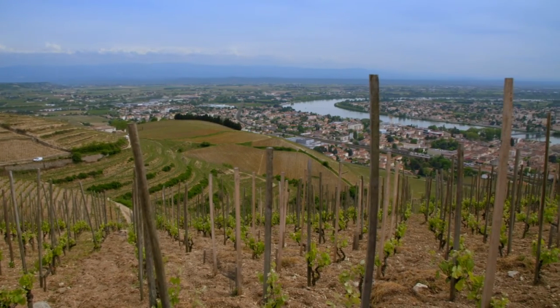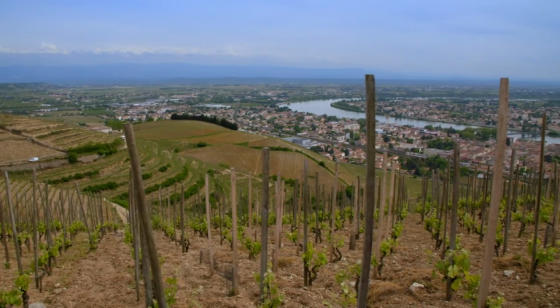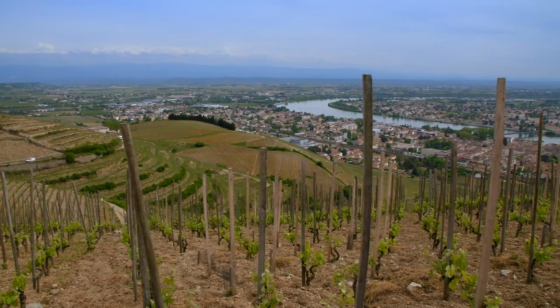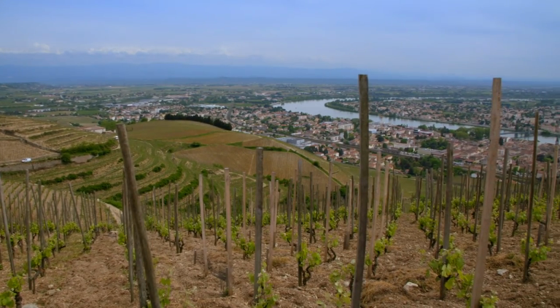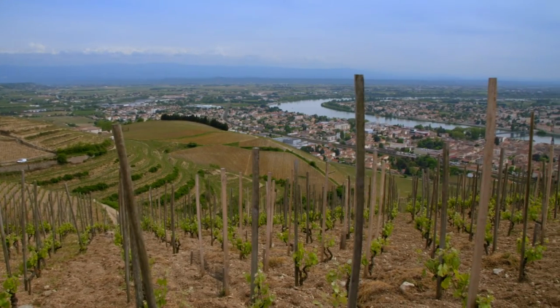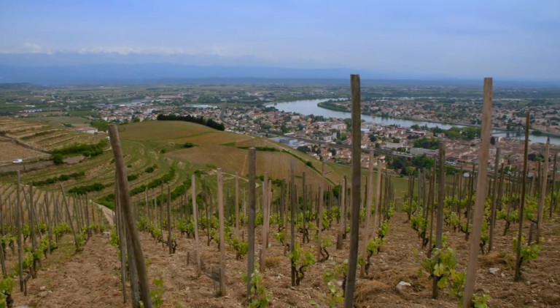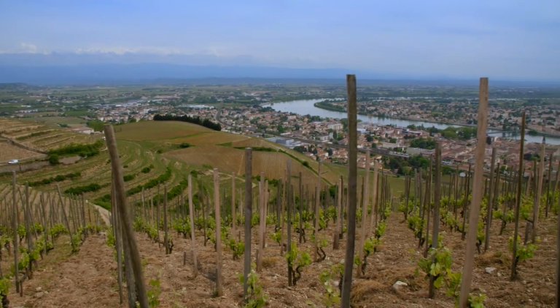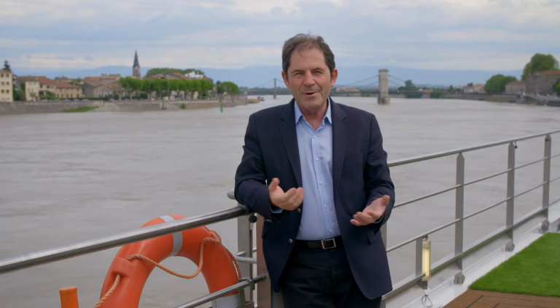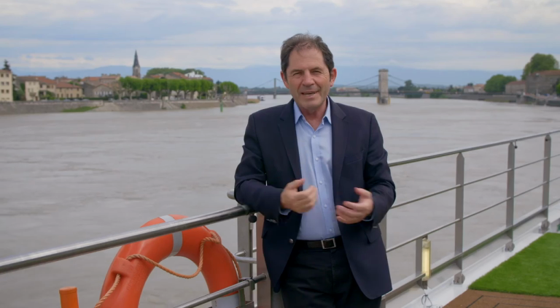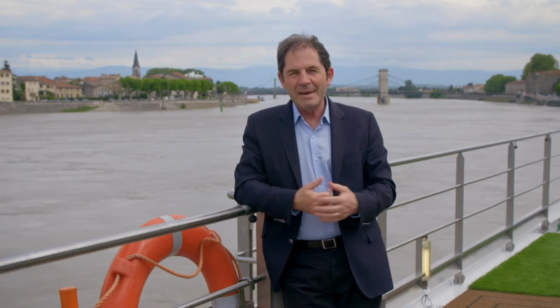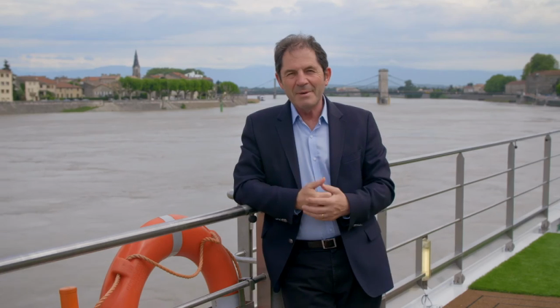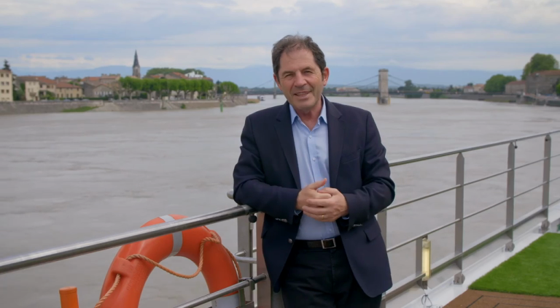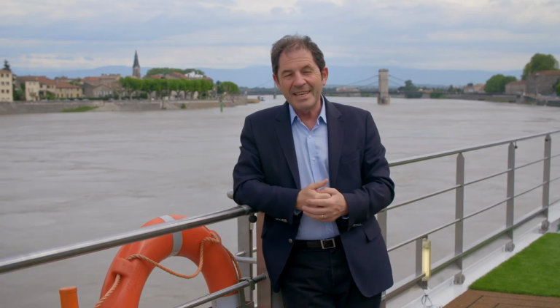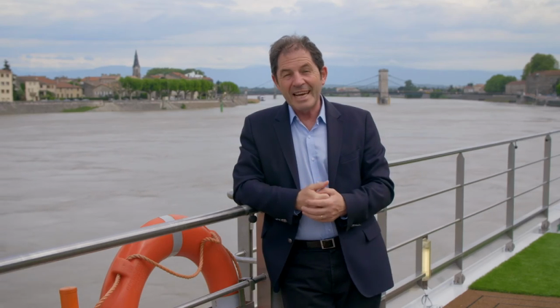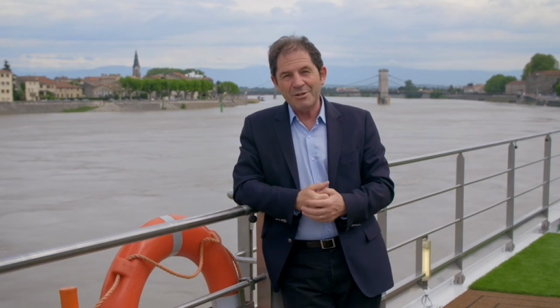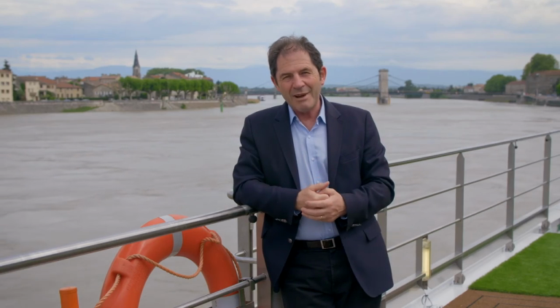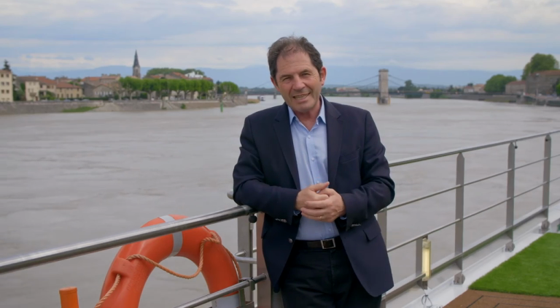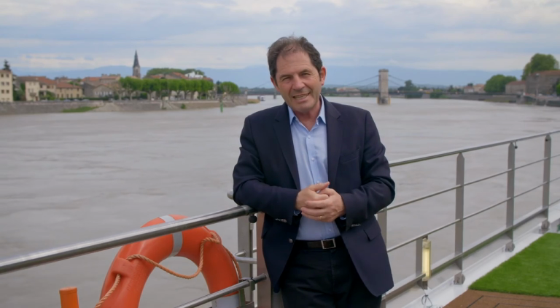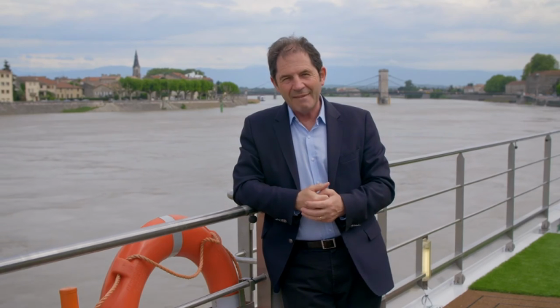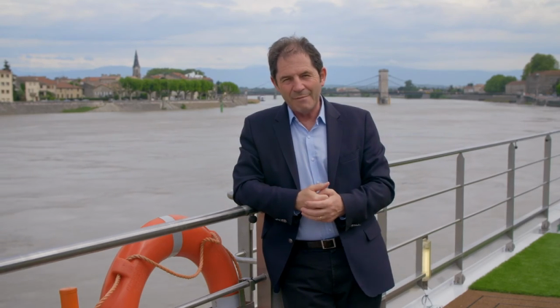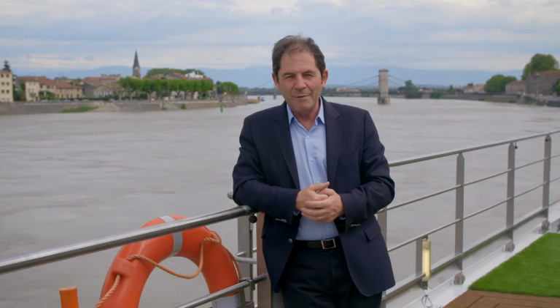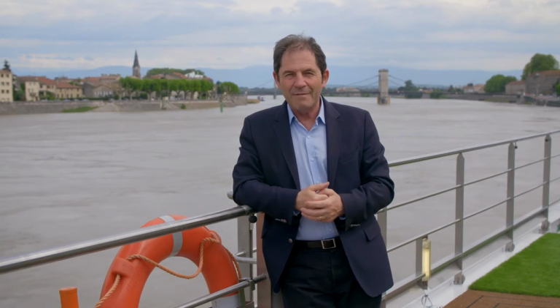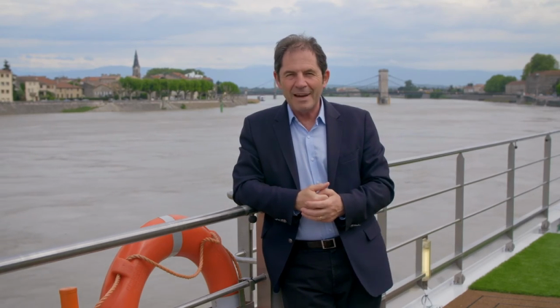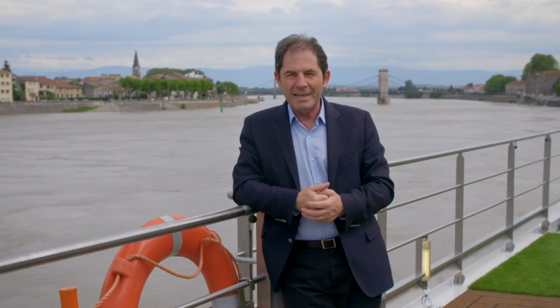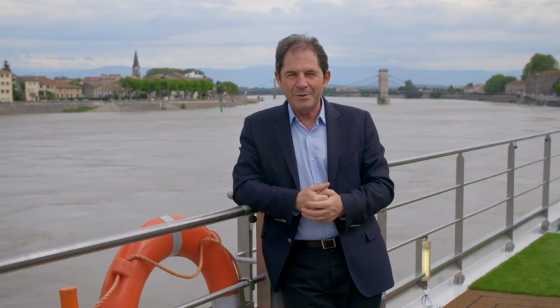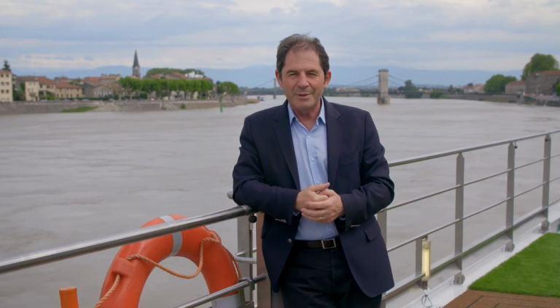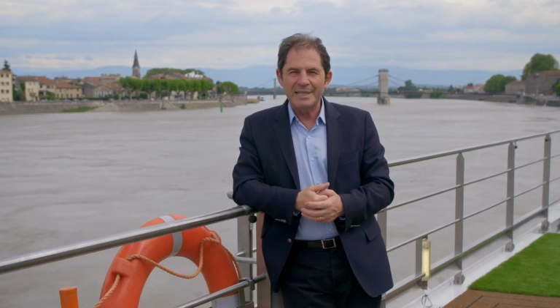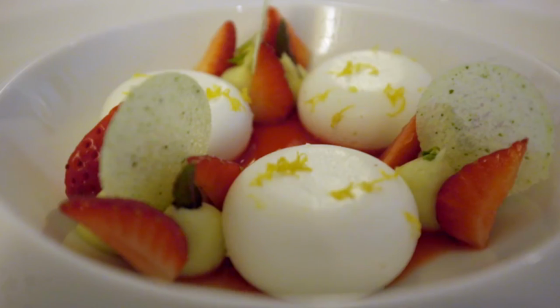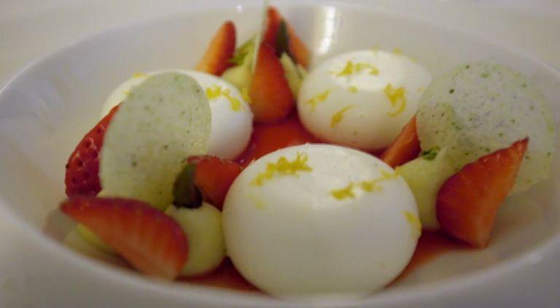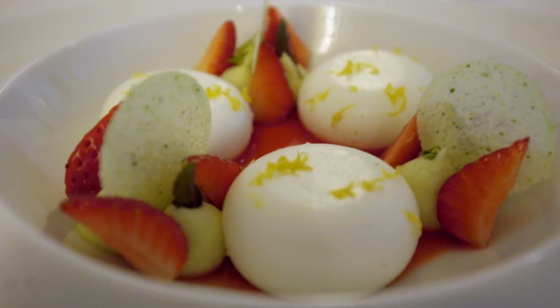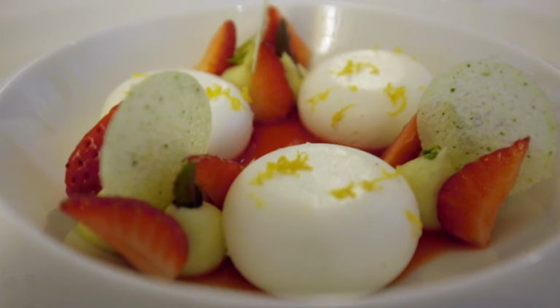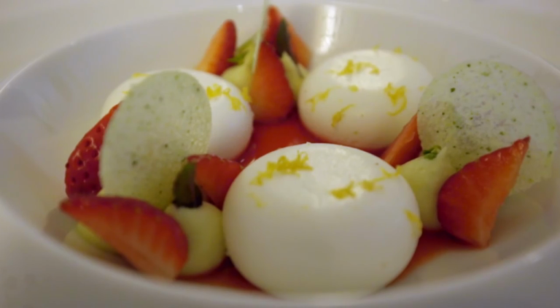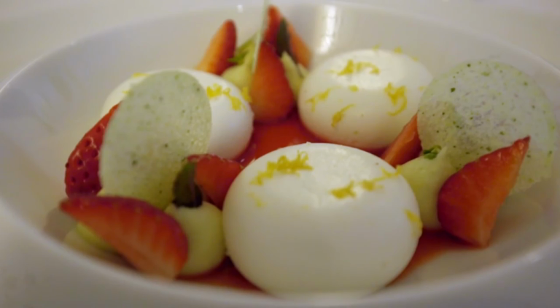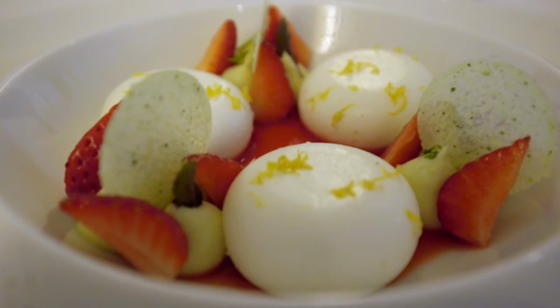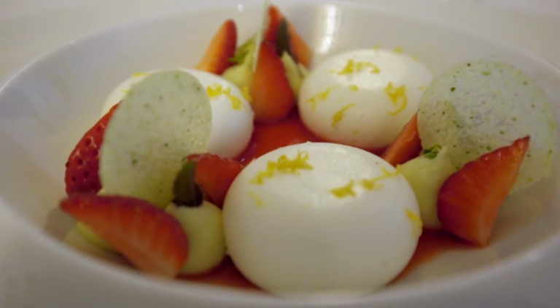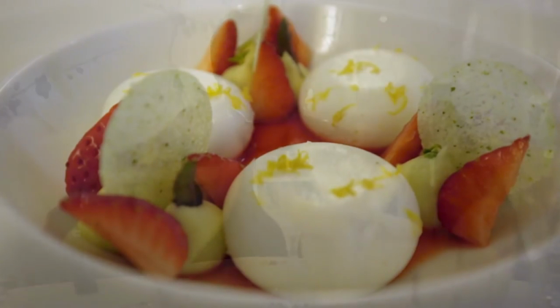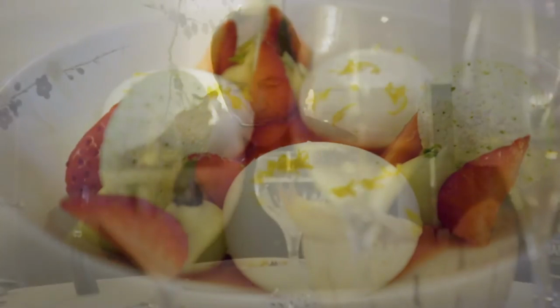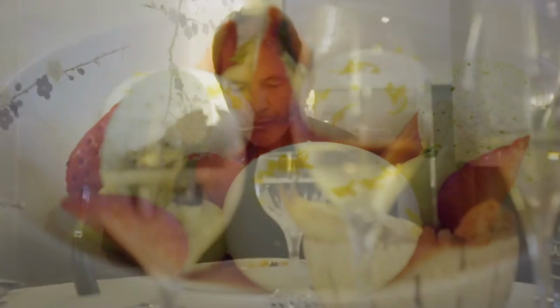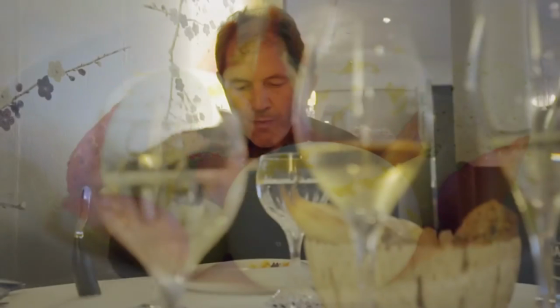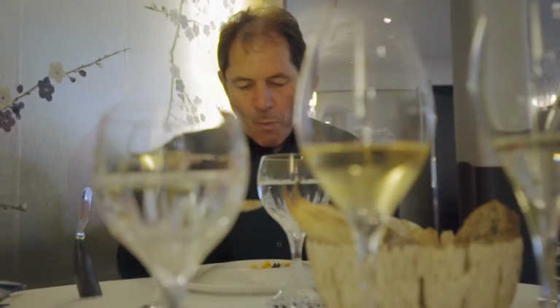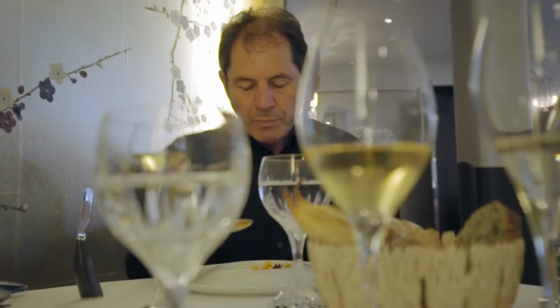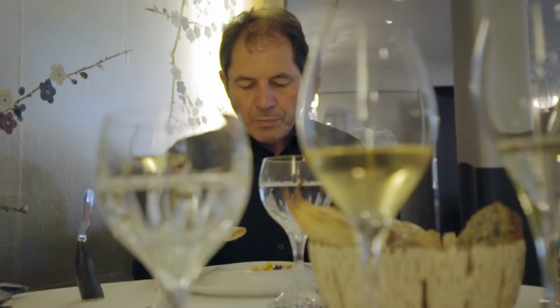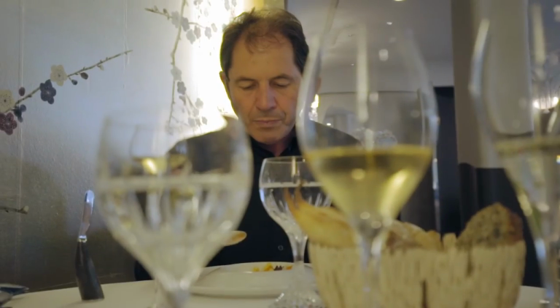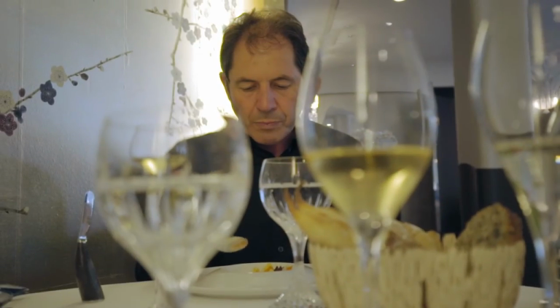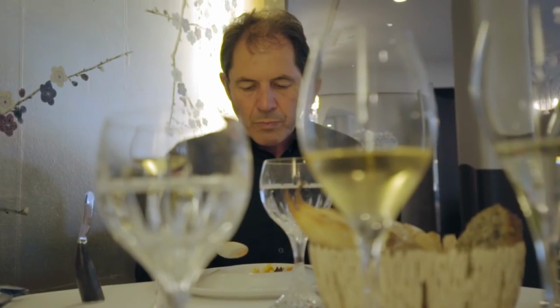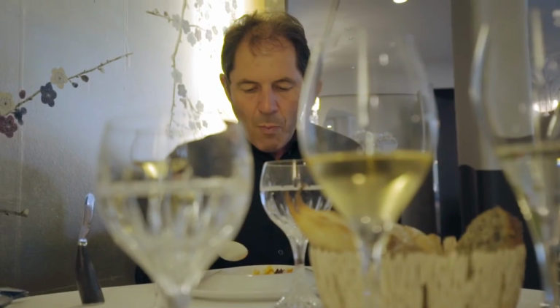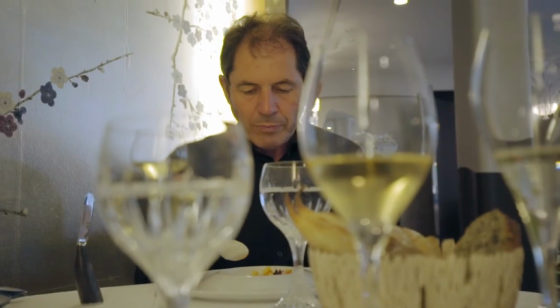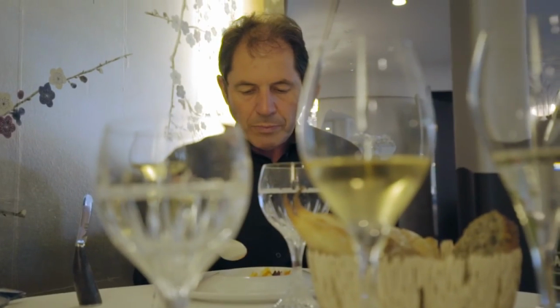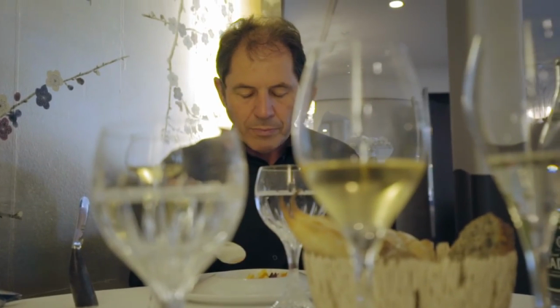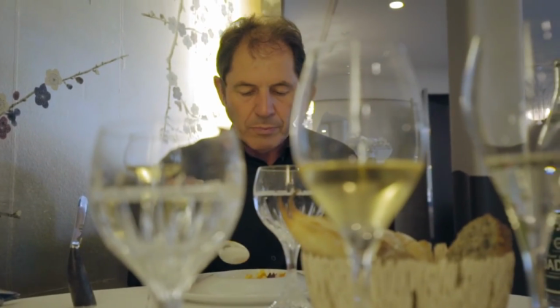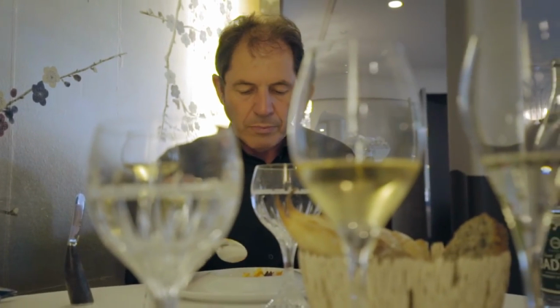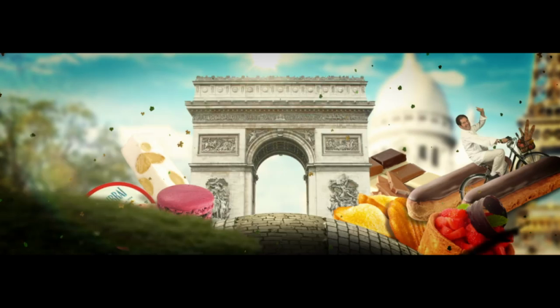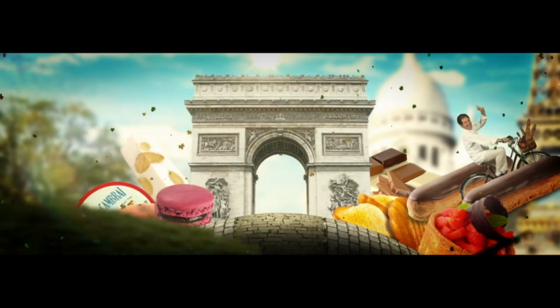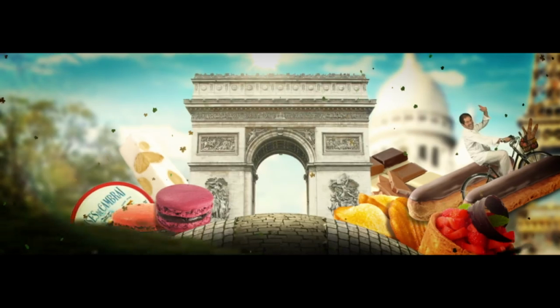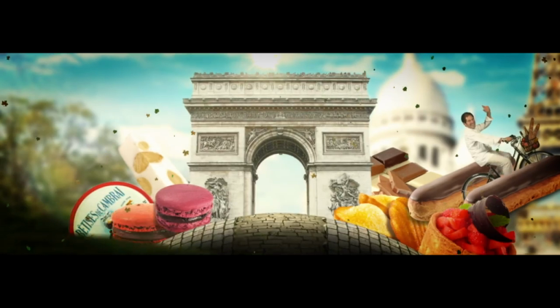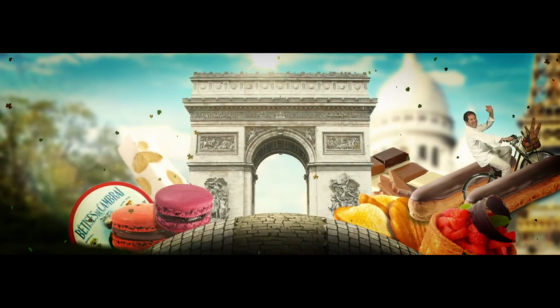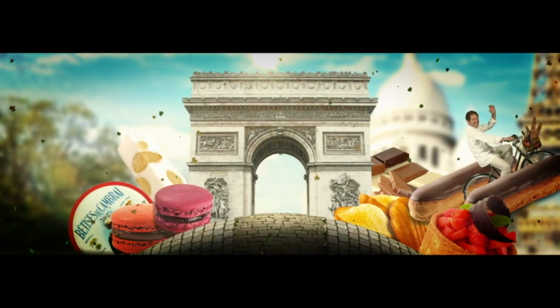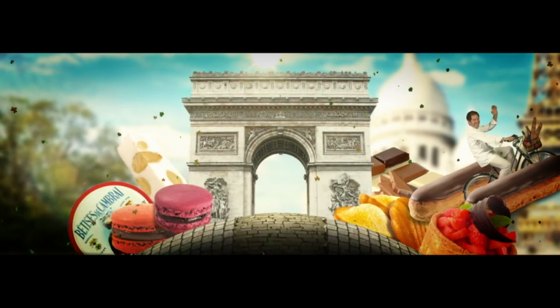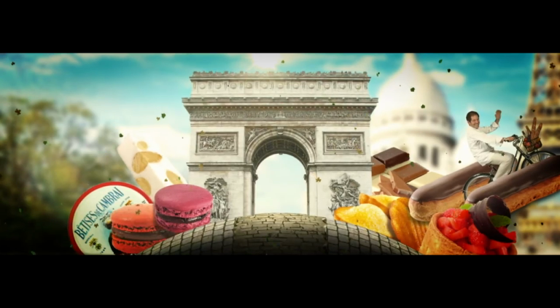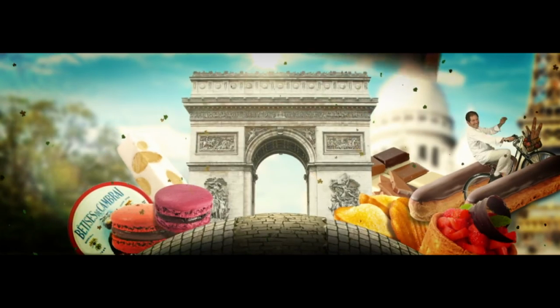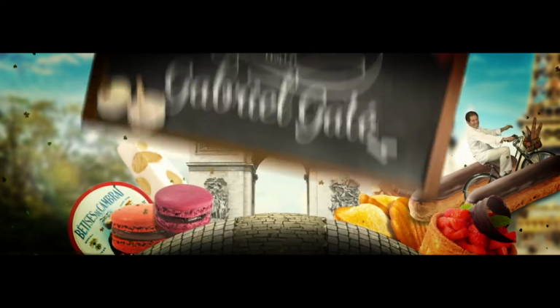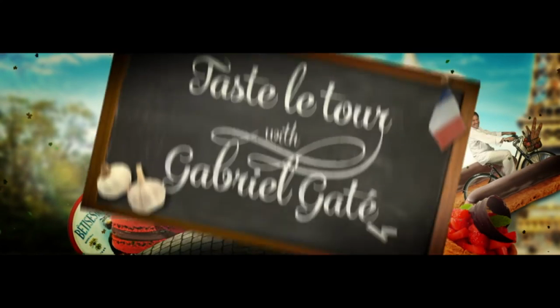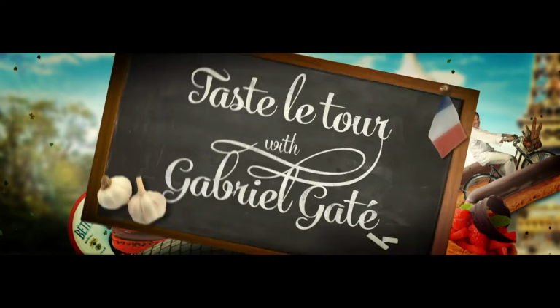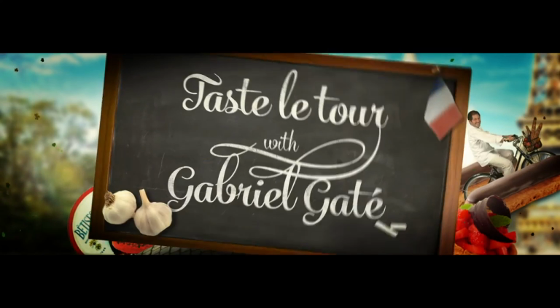Tomorrow, I am in the attractive Rhone Valley to discover its great gastronomy.